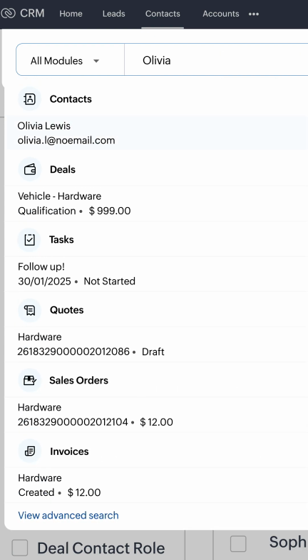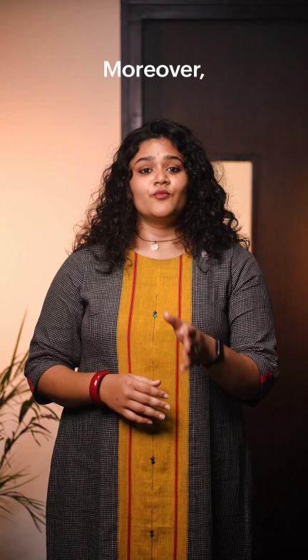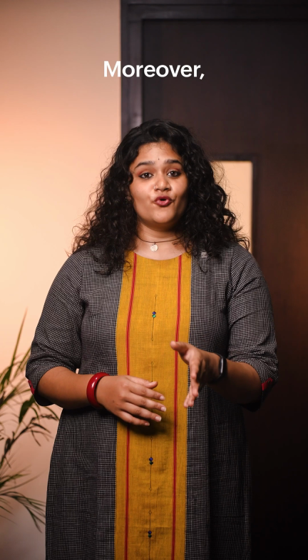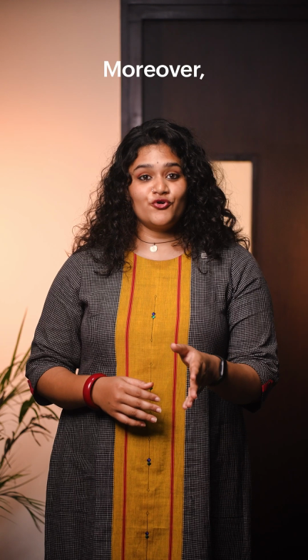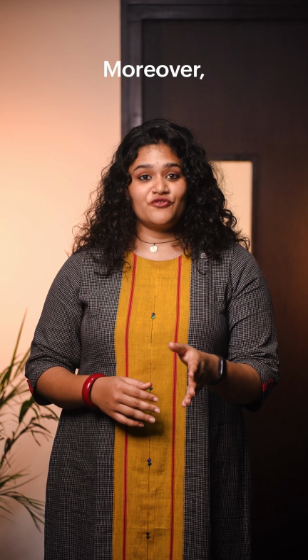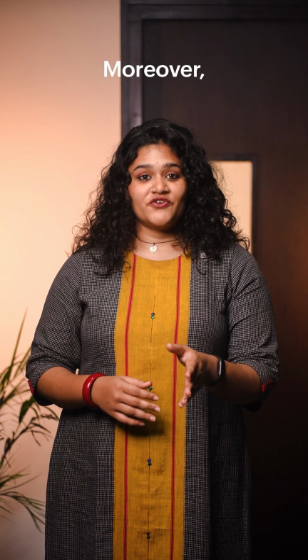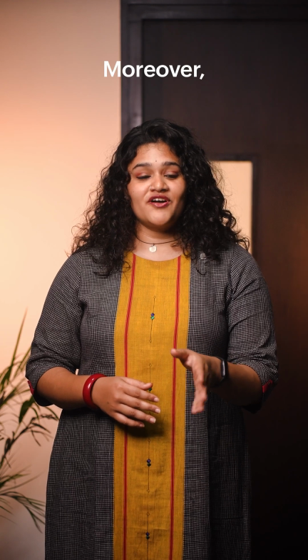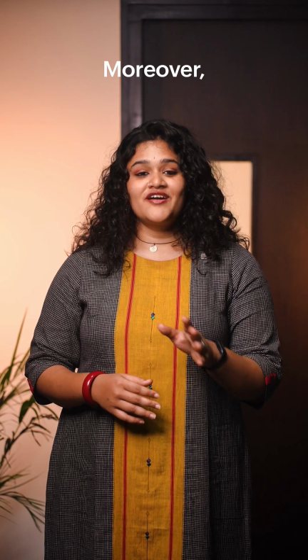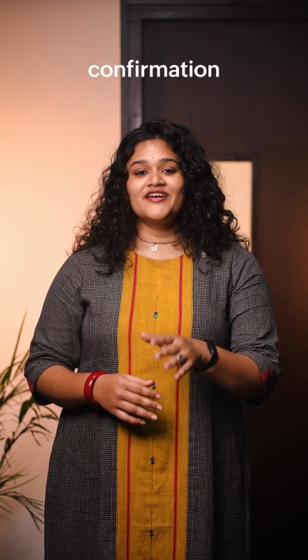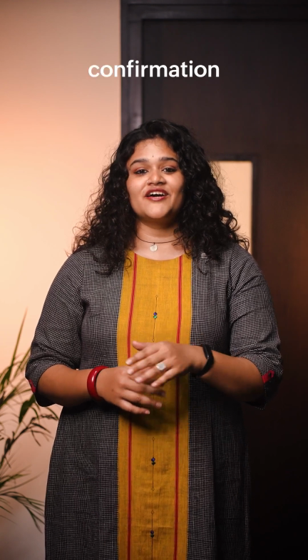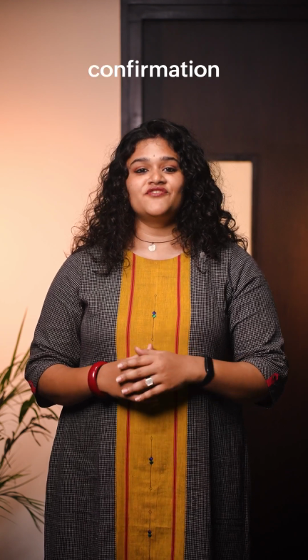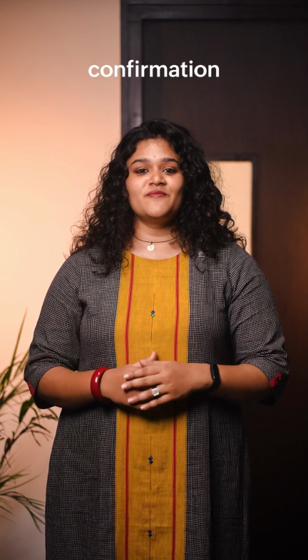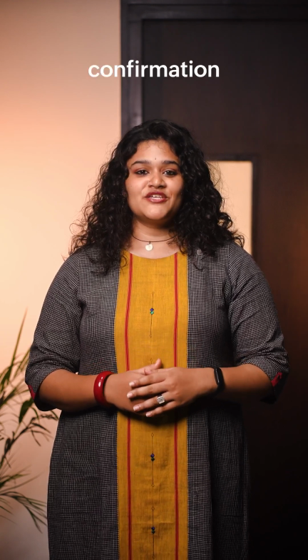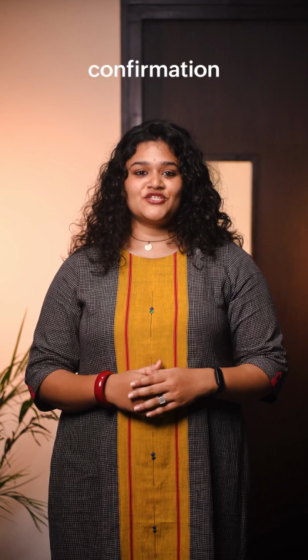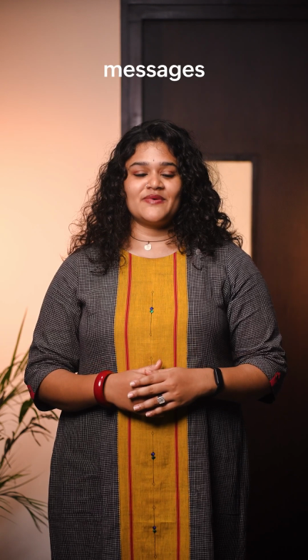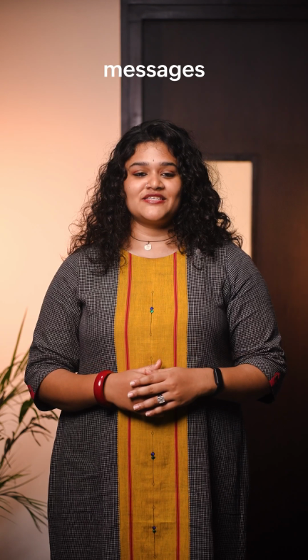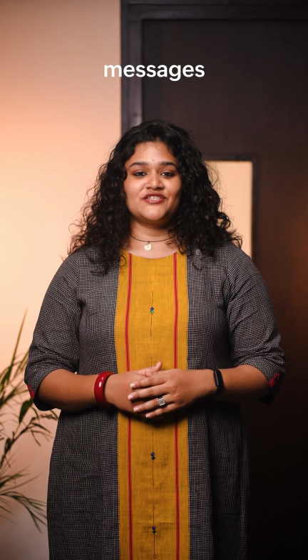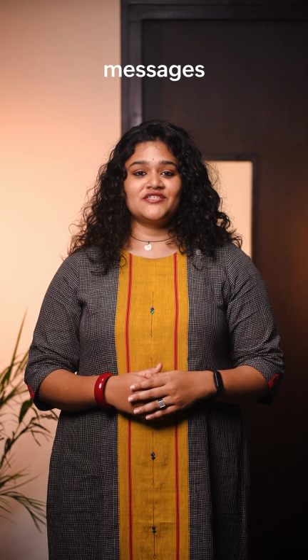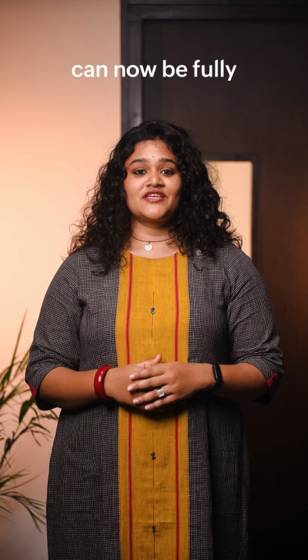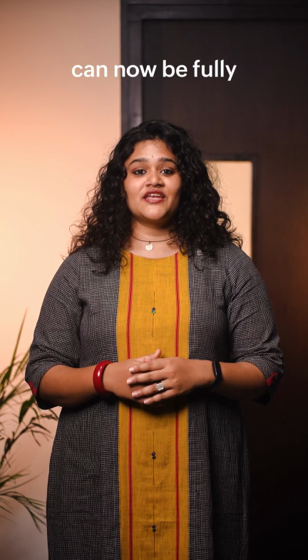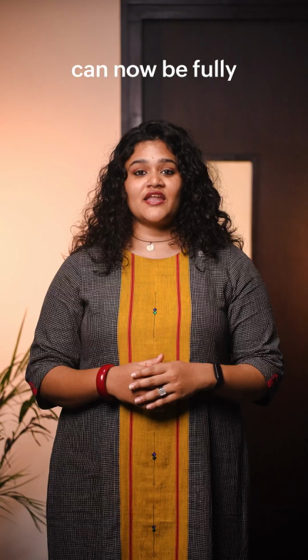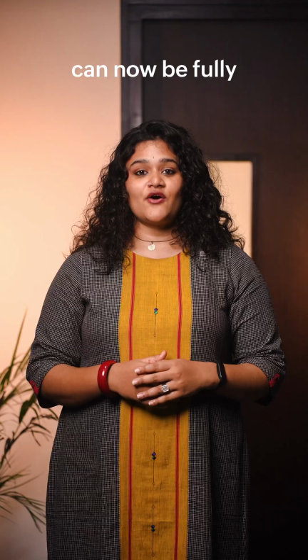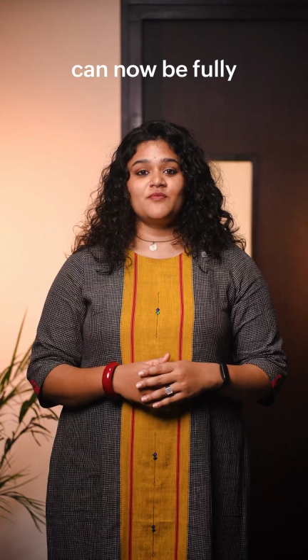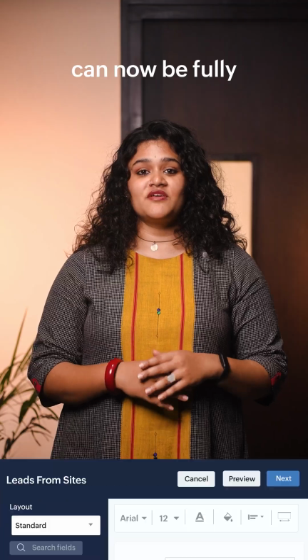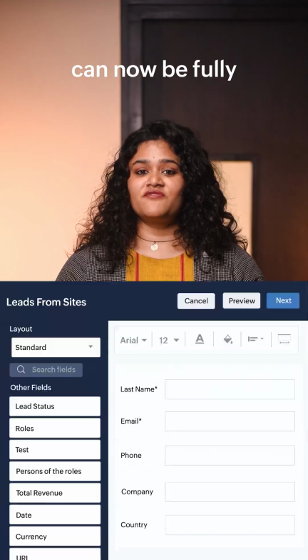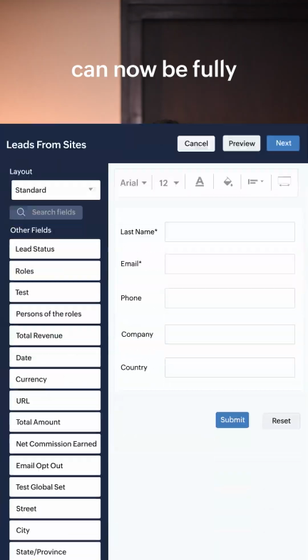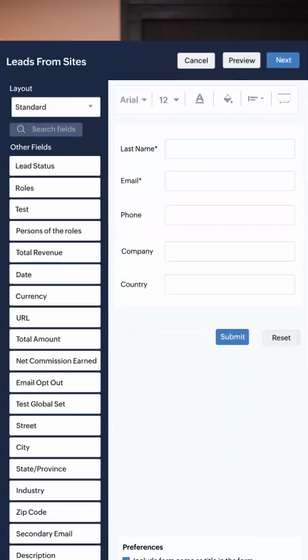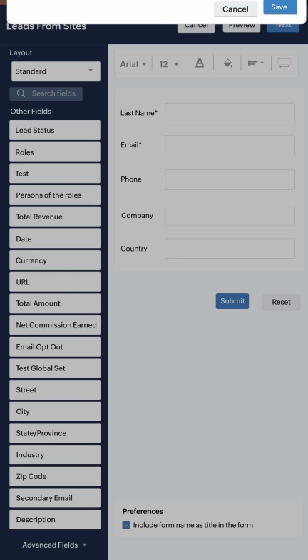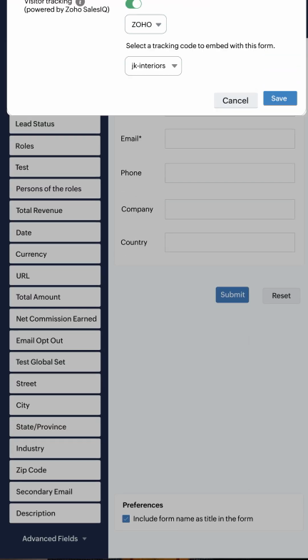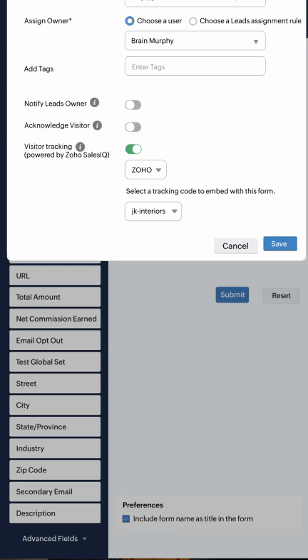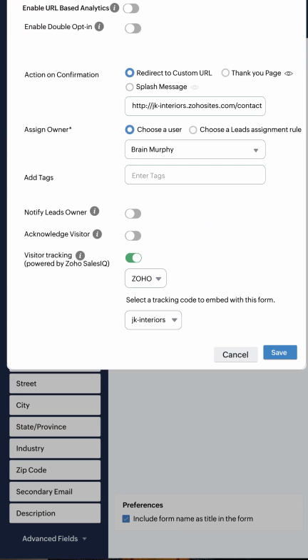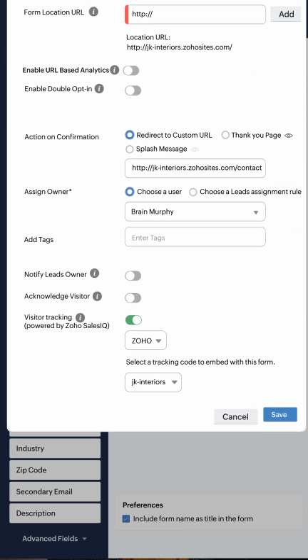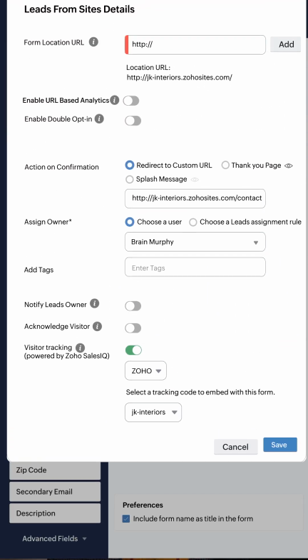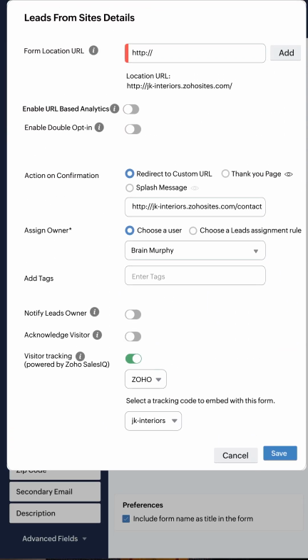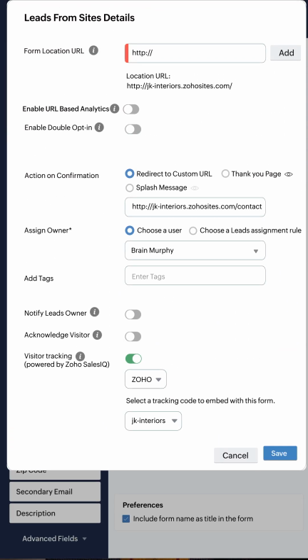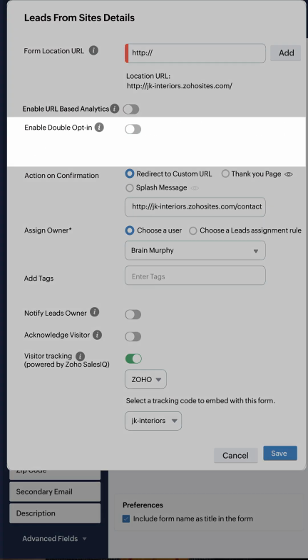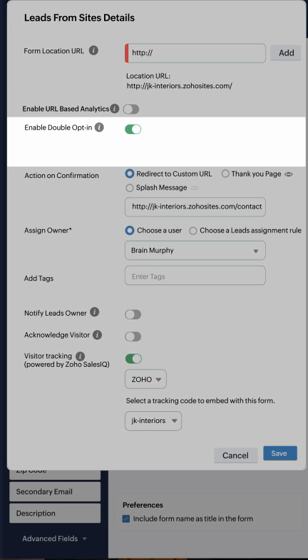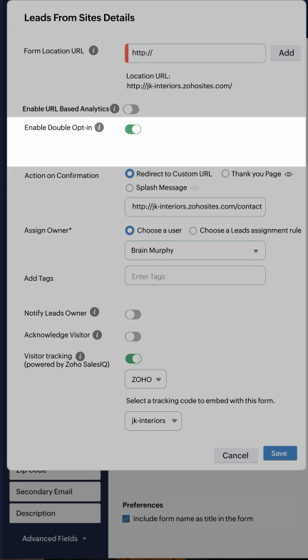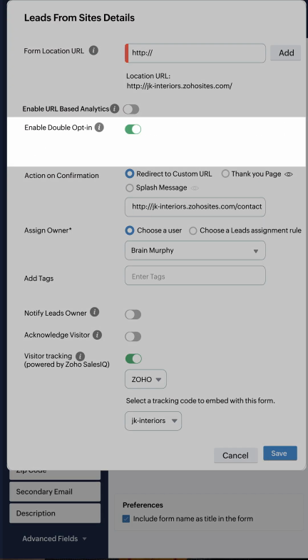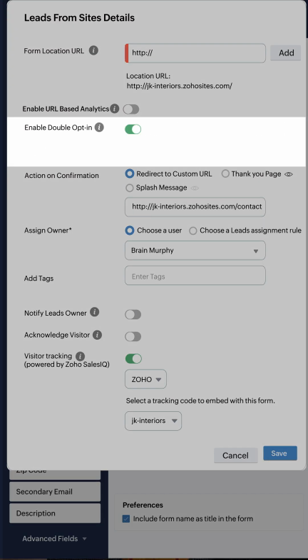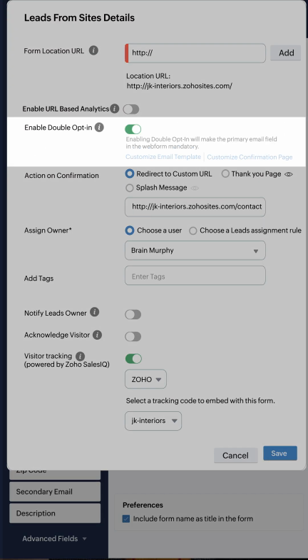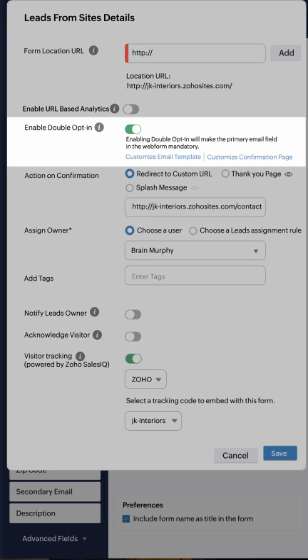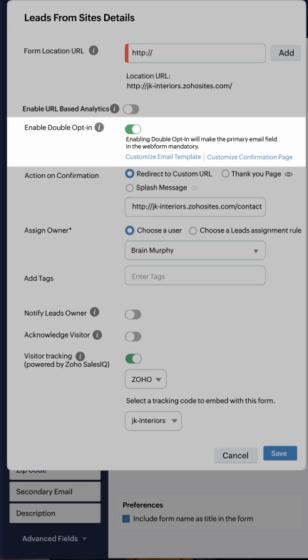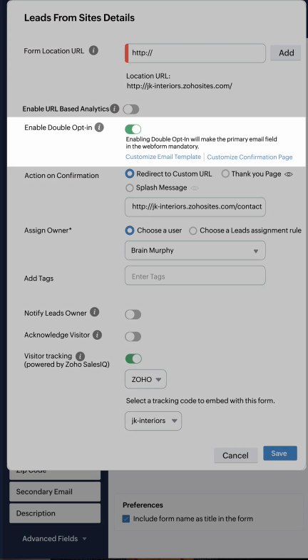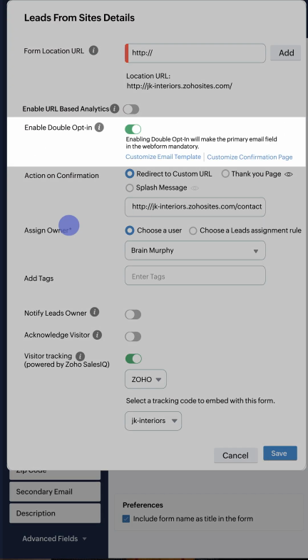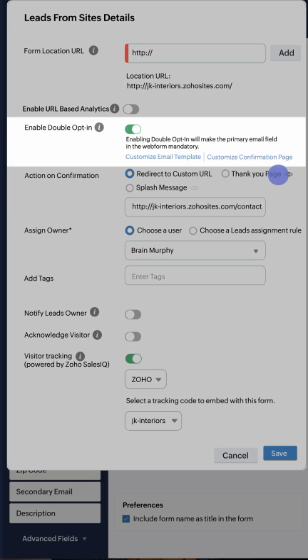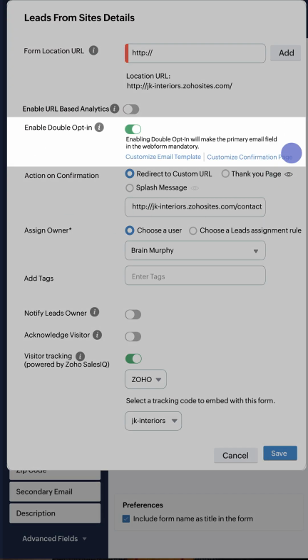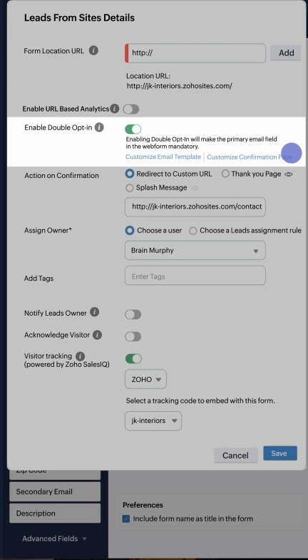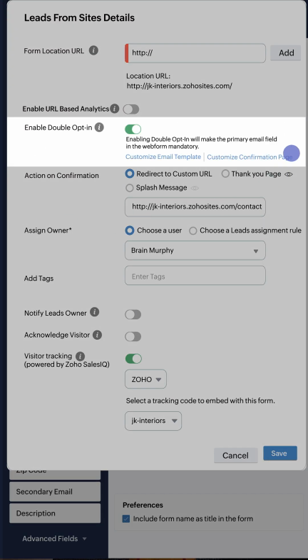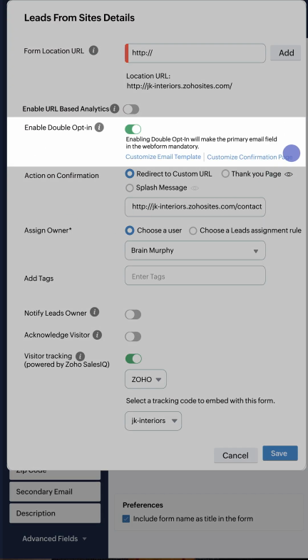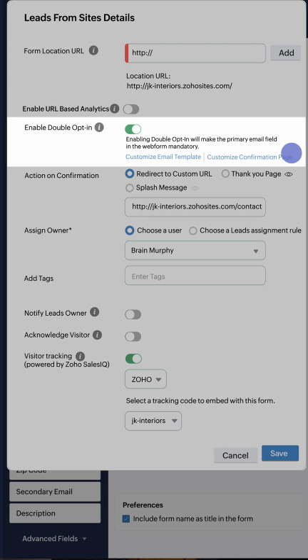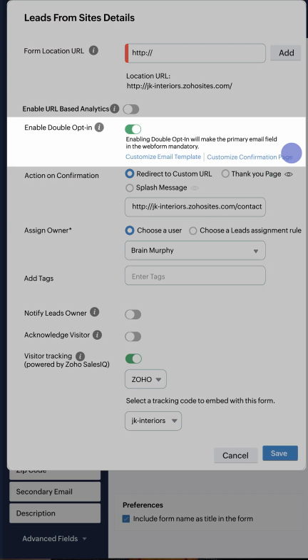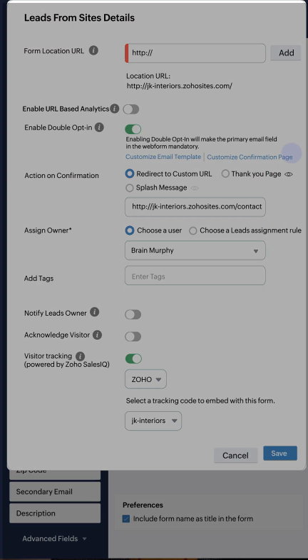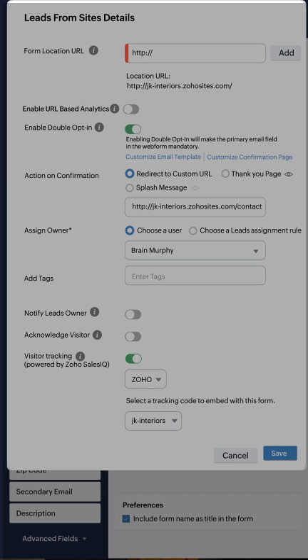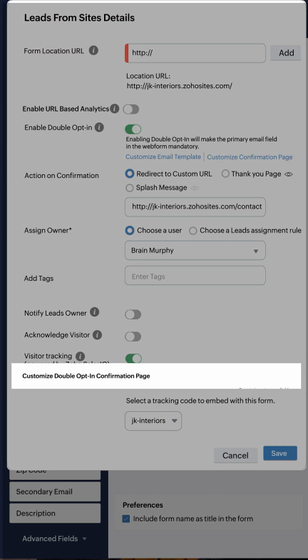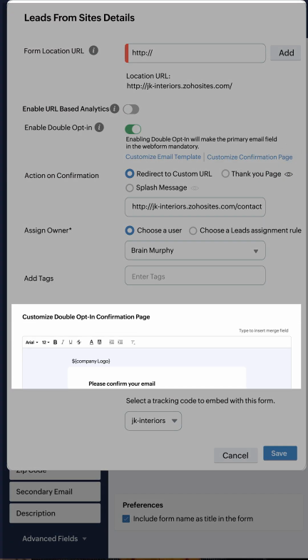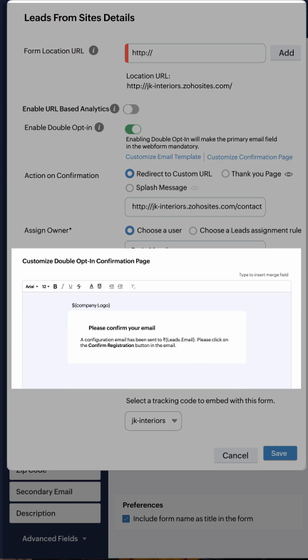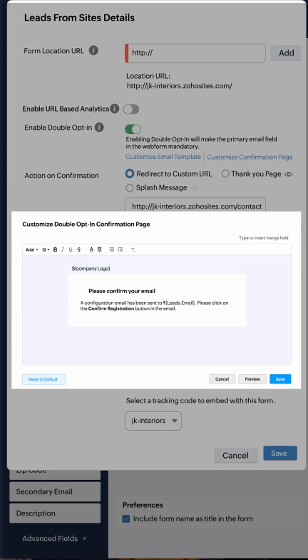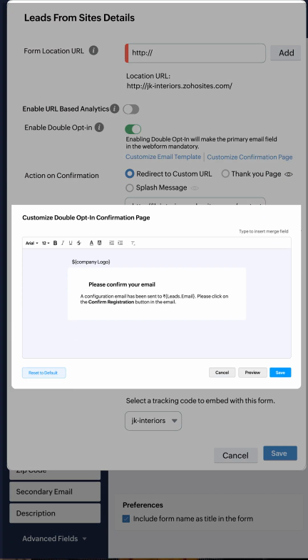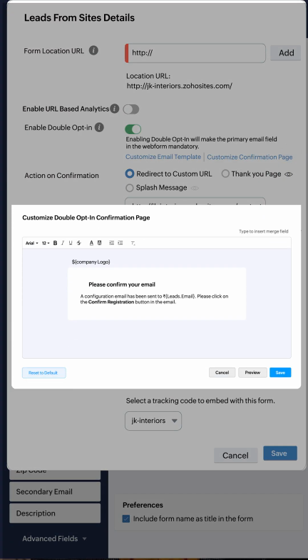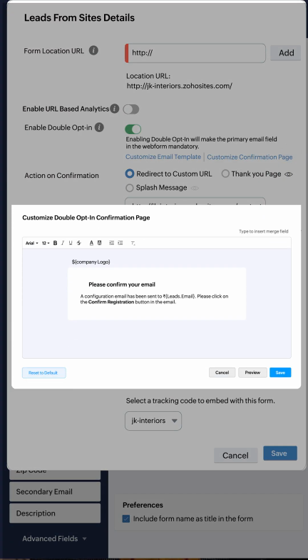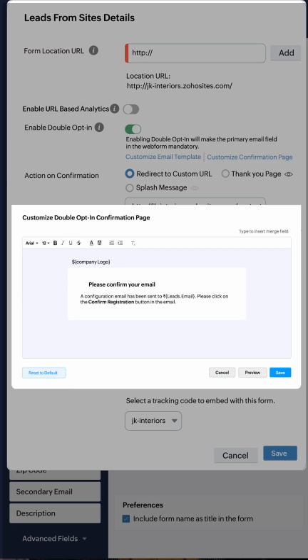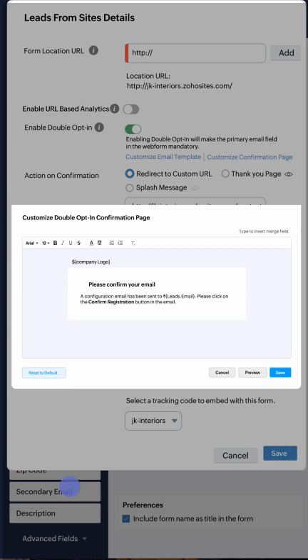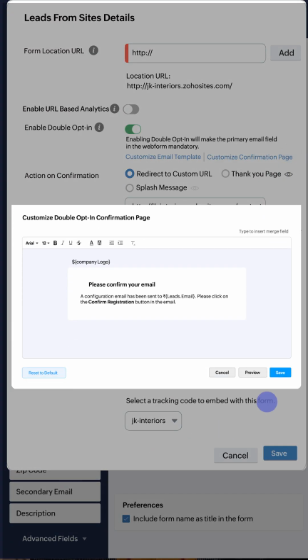Moreover, confirmation messages can now be fully customized for double-opt-in users to give a more personalized touch.